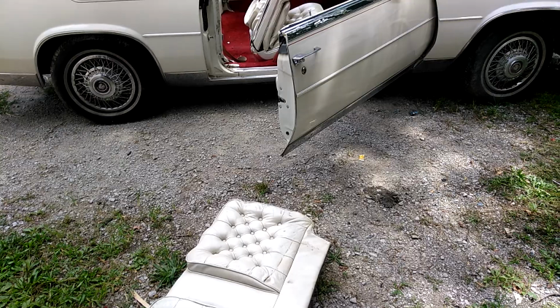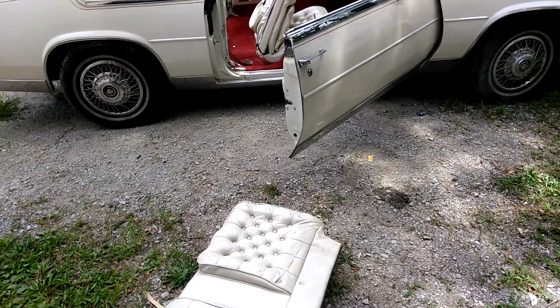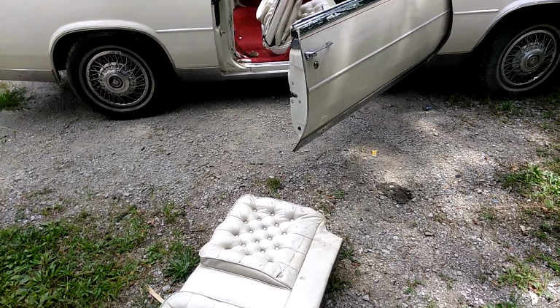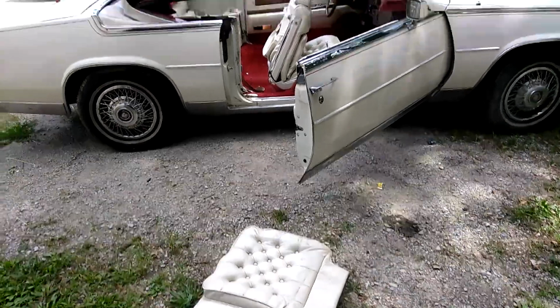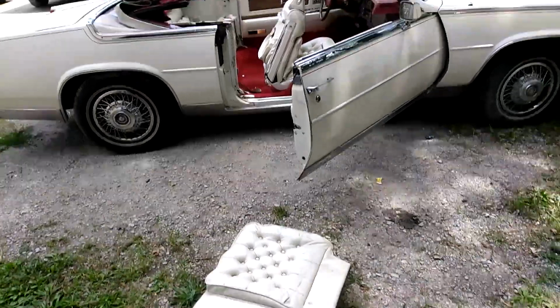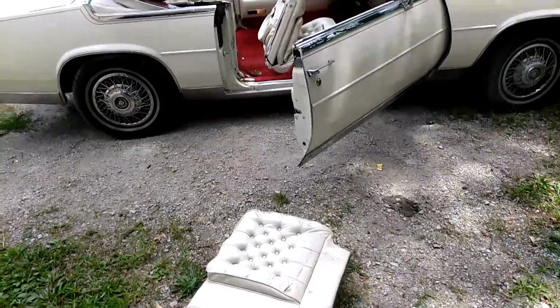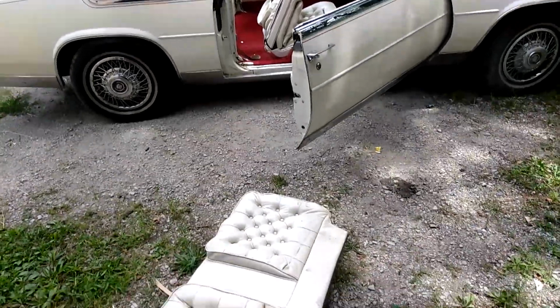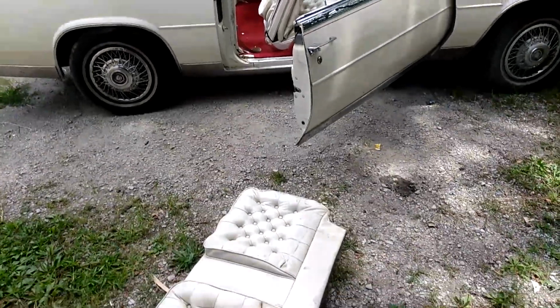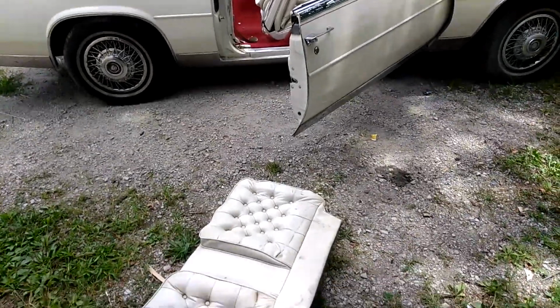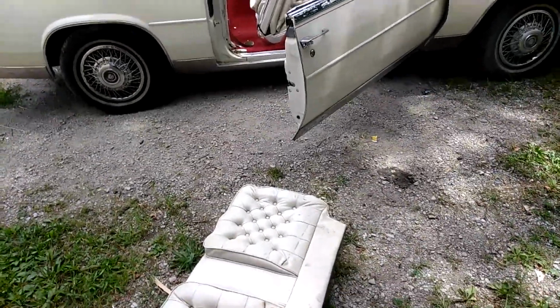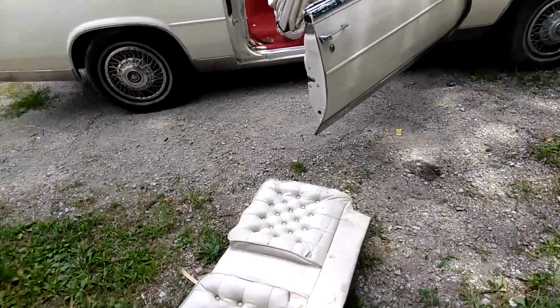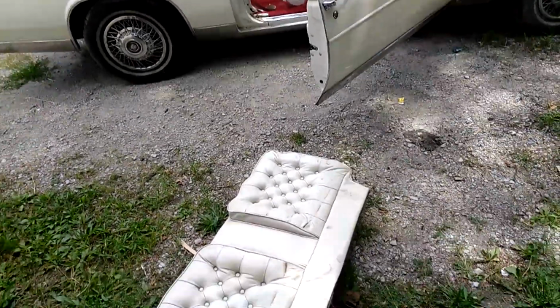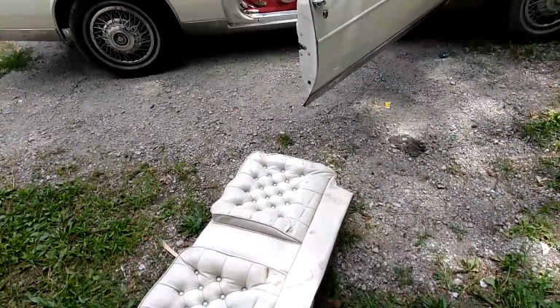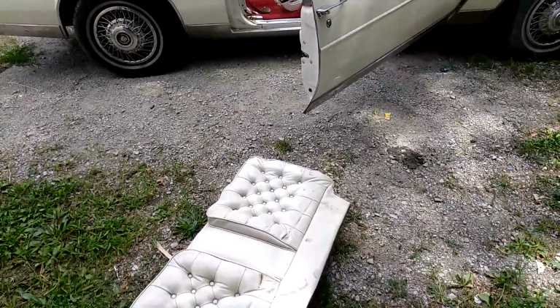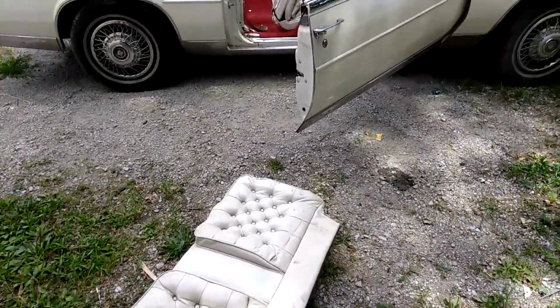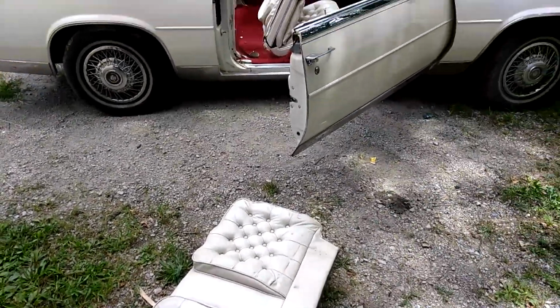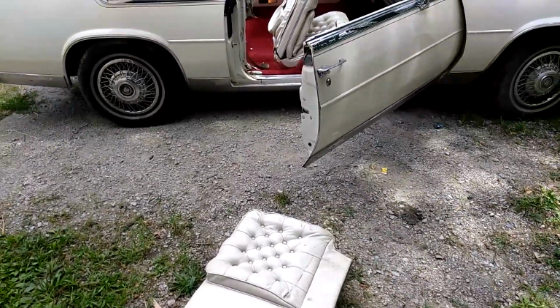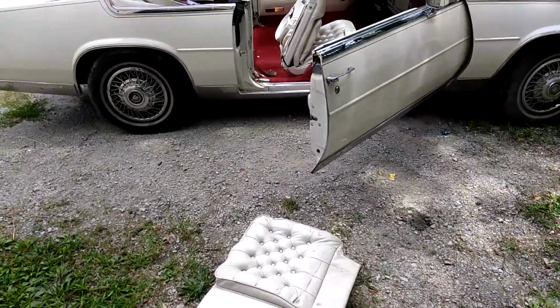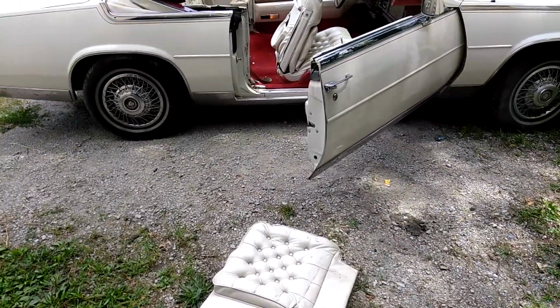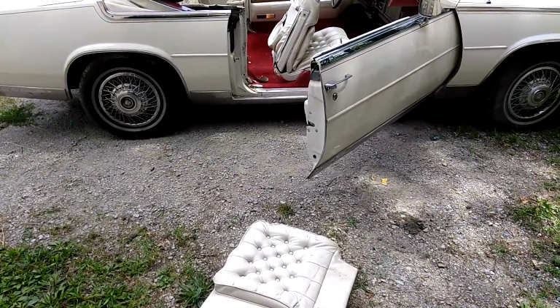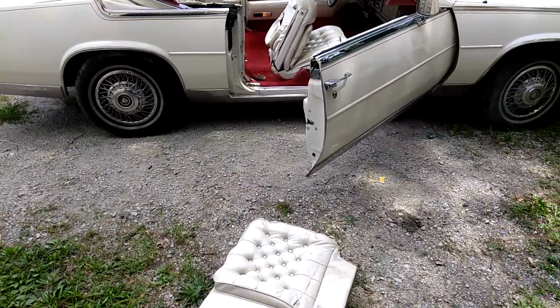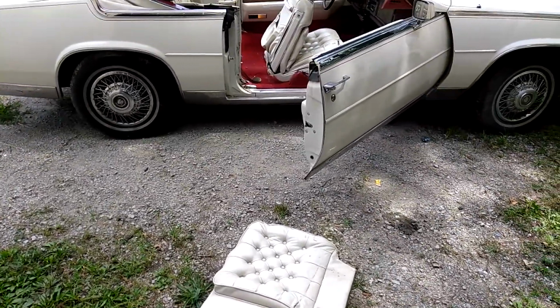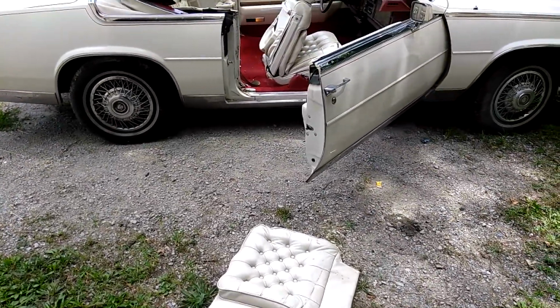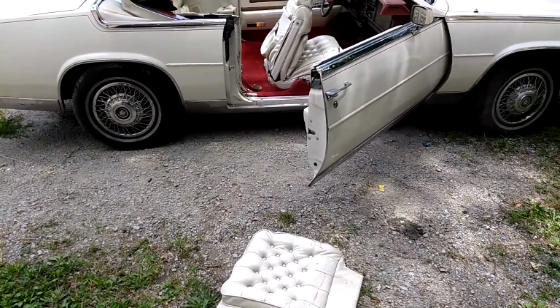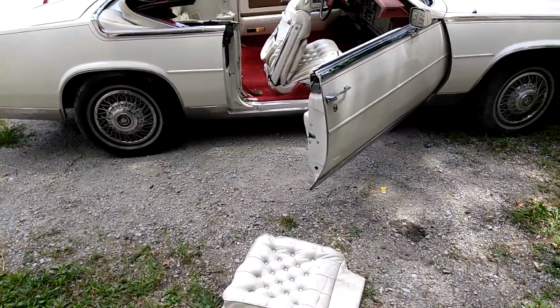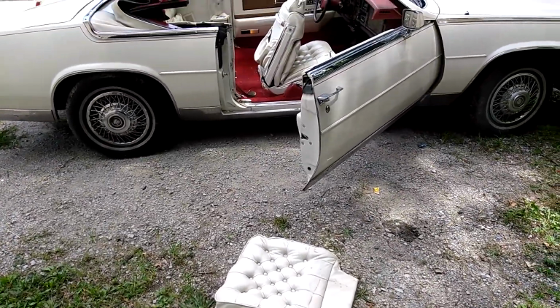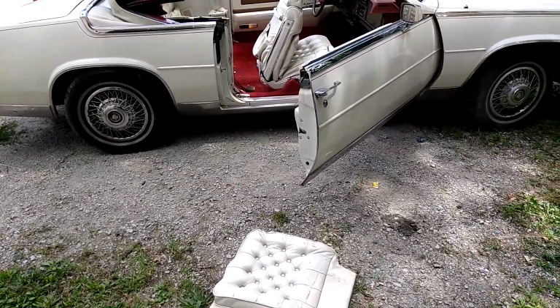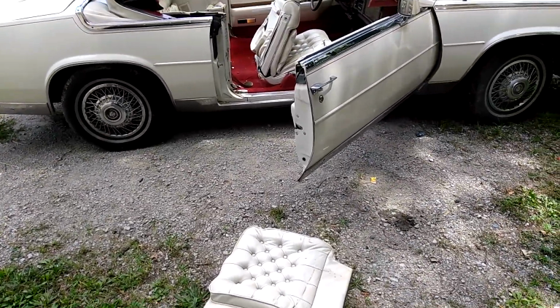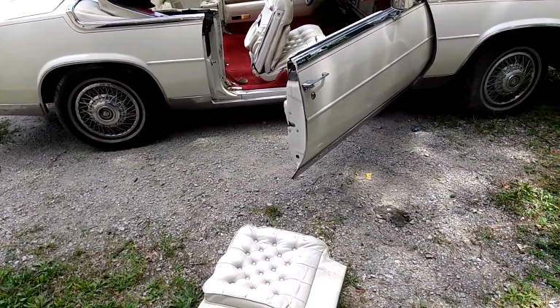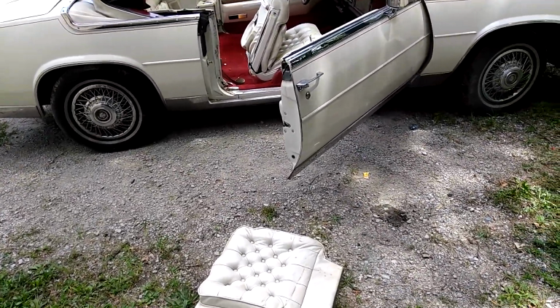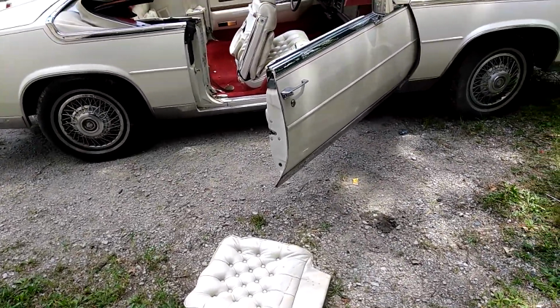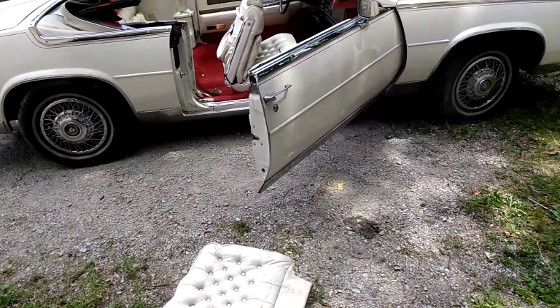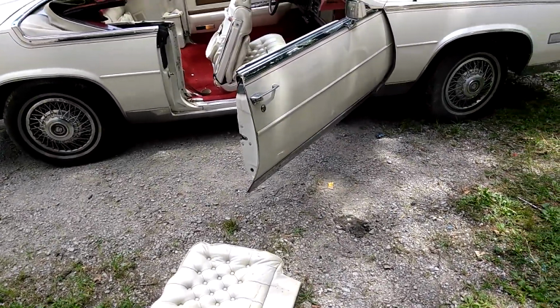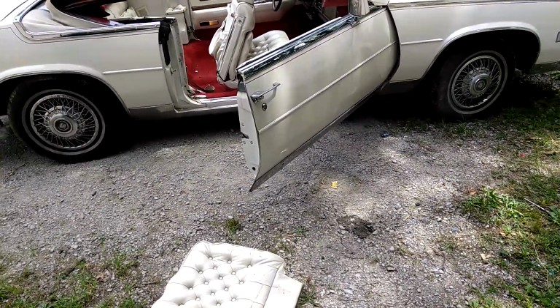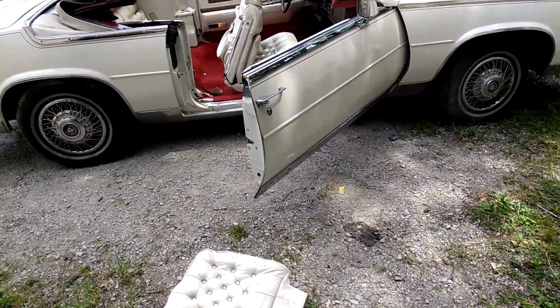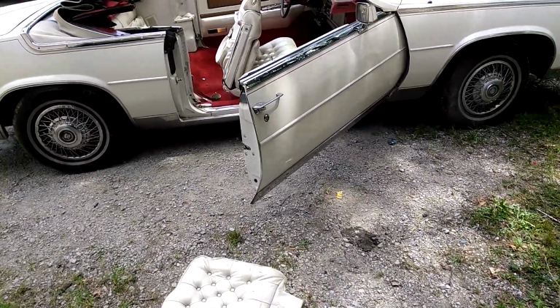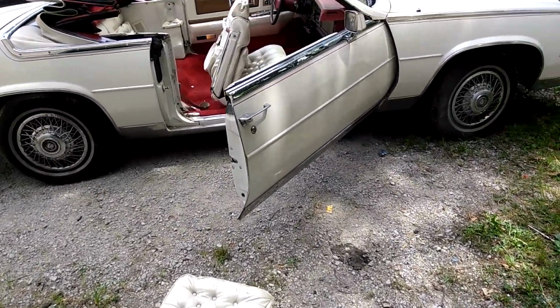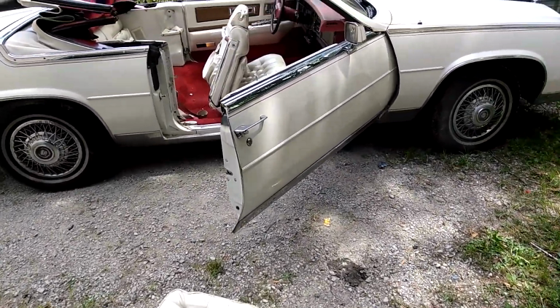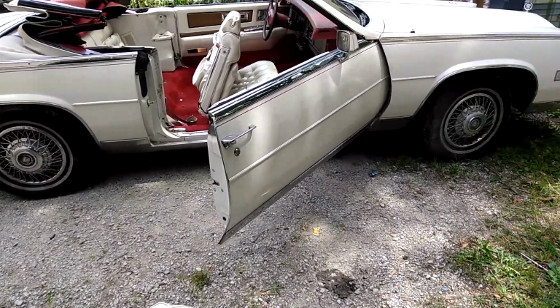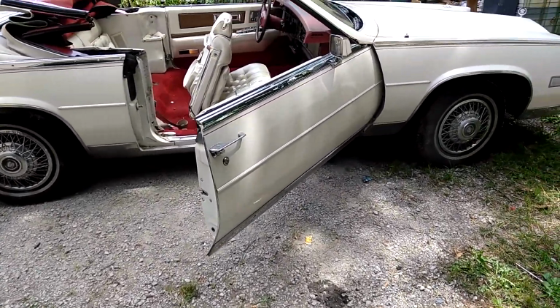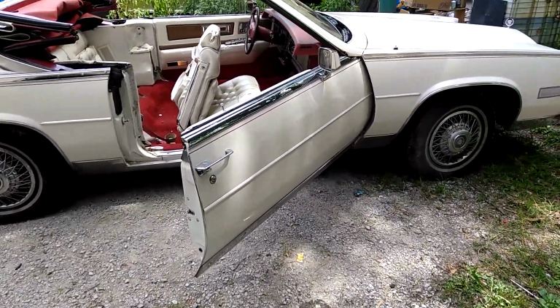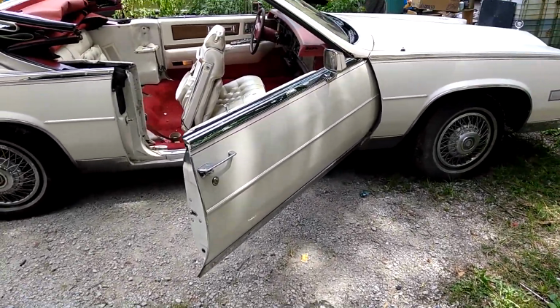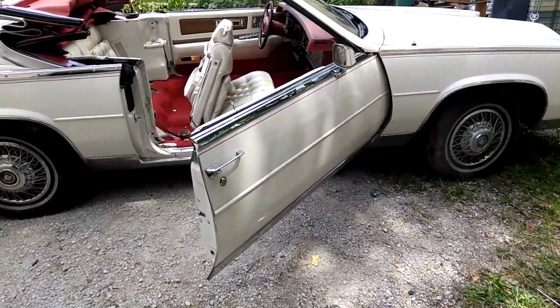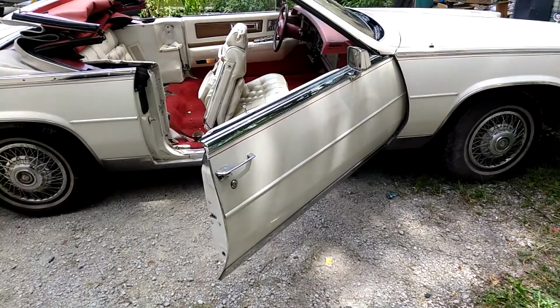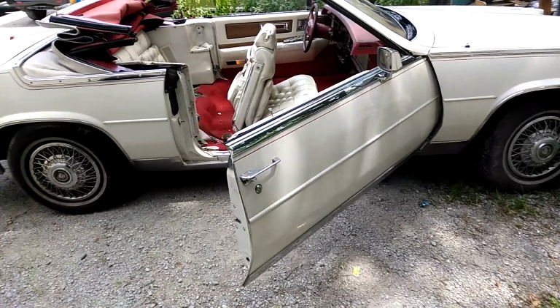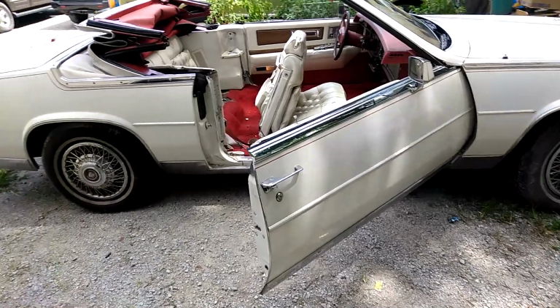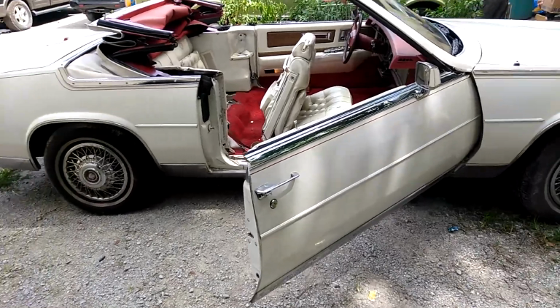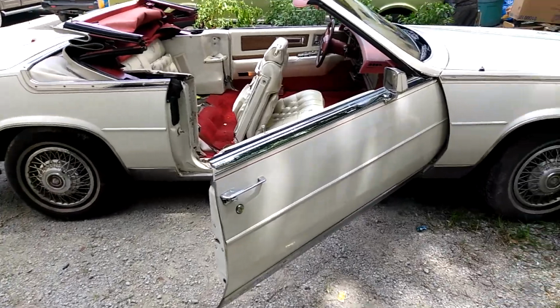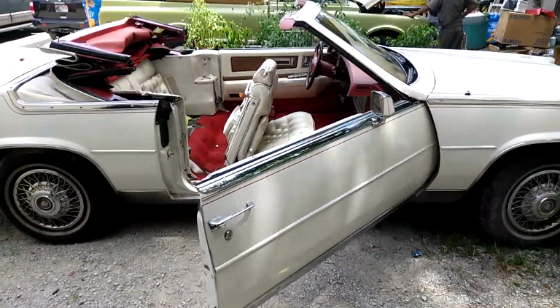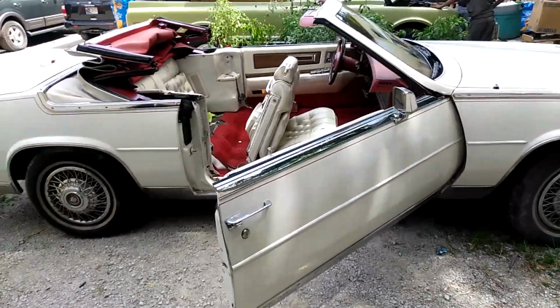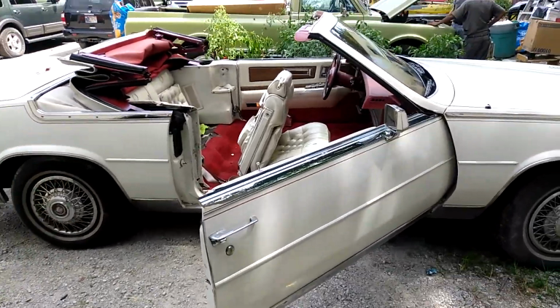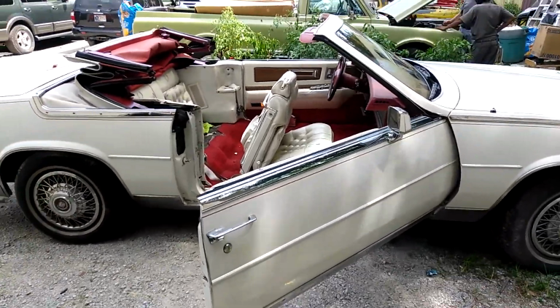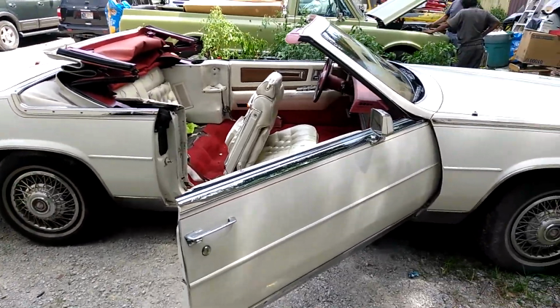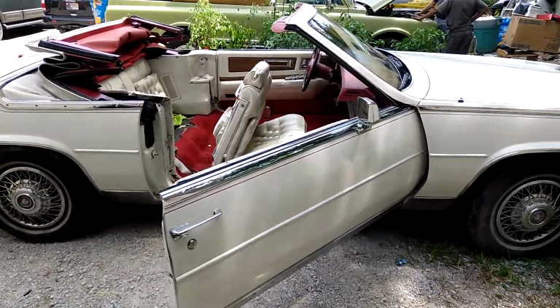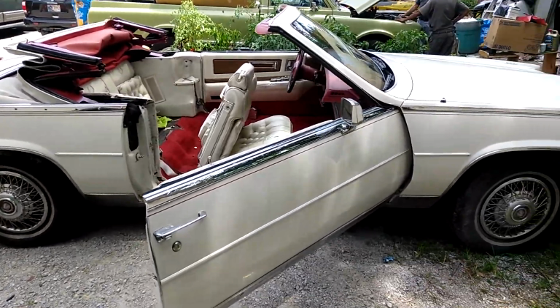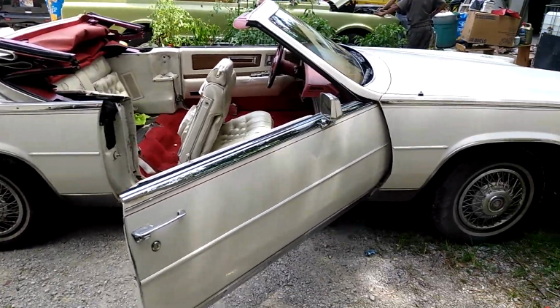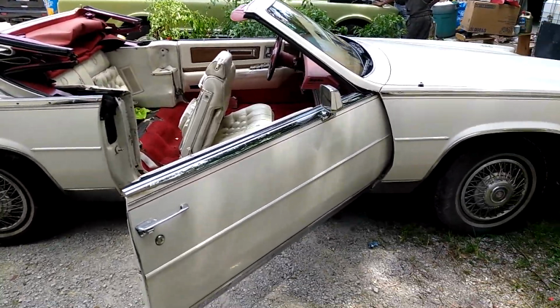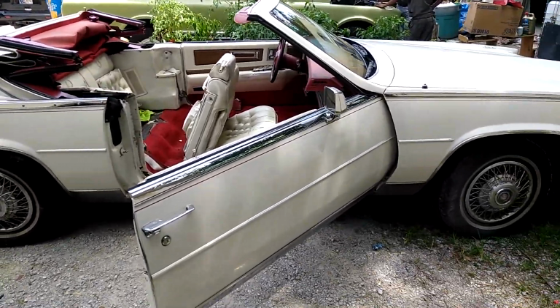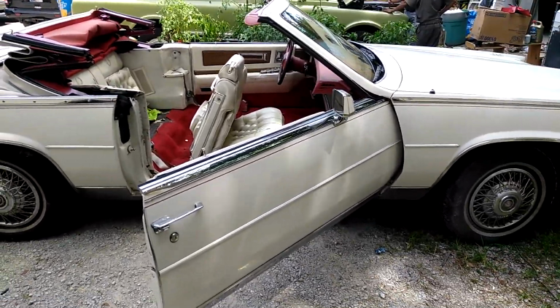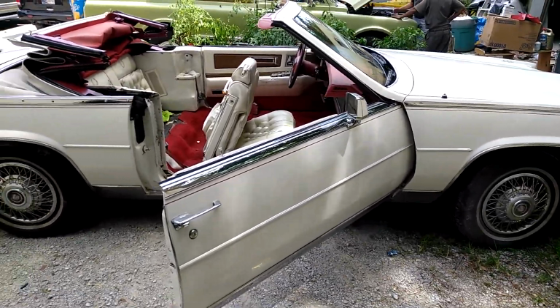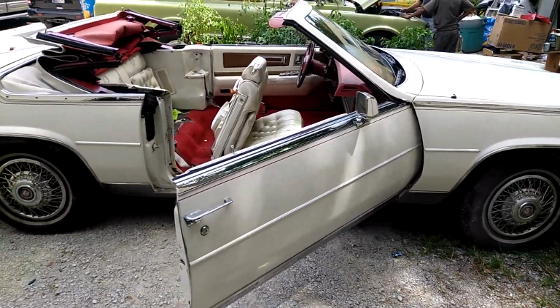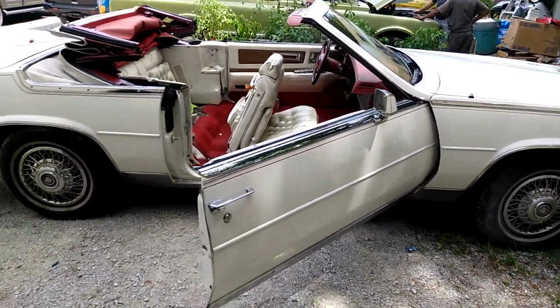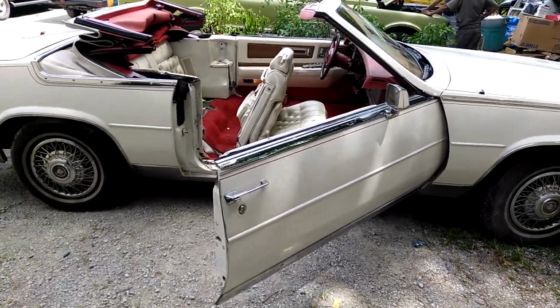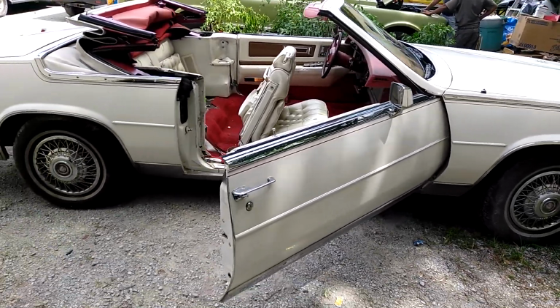What's up YouTube? Got this 85, 86, whatever that is, Cadillac Biarritz.